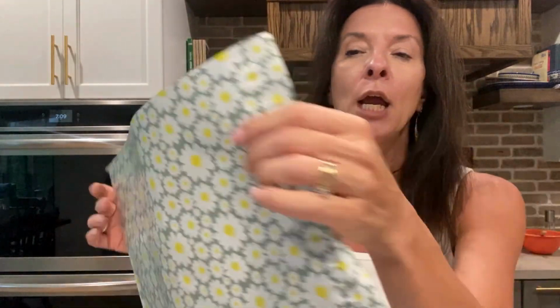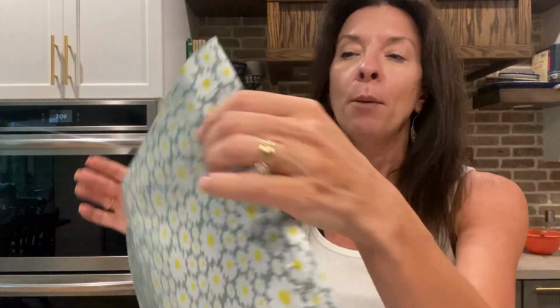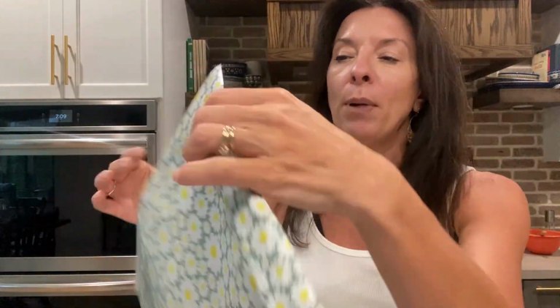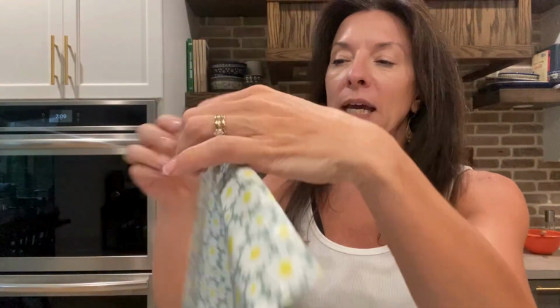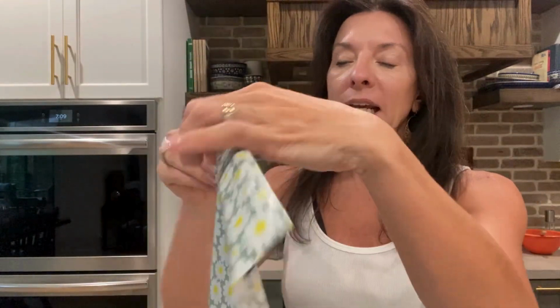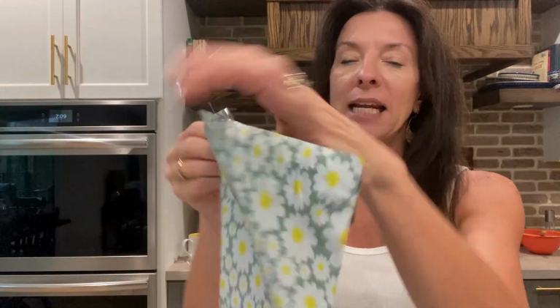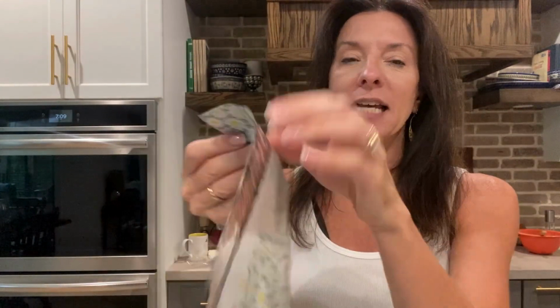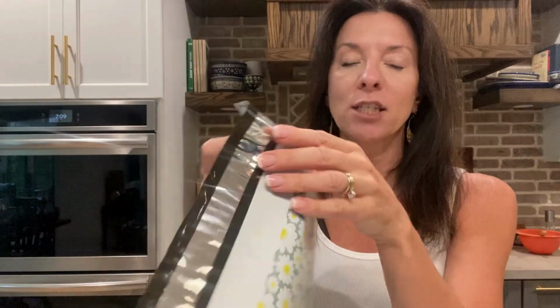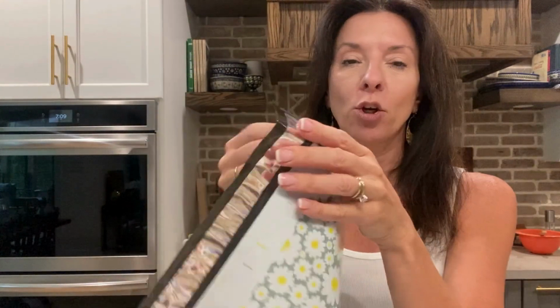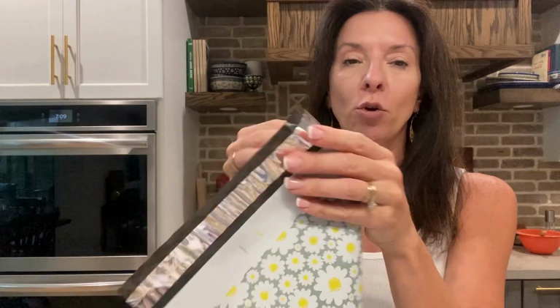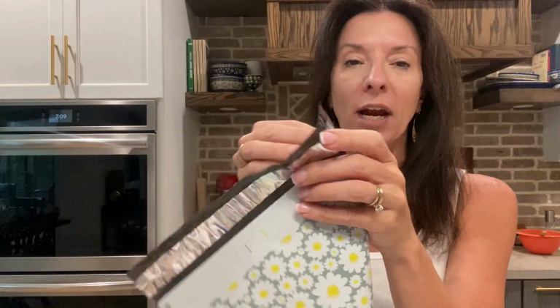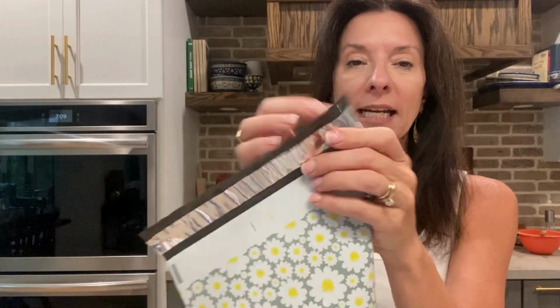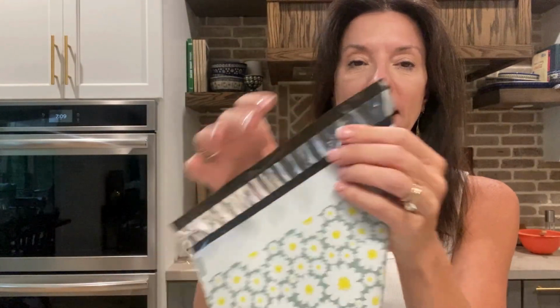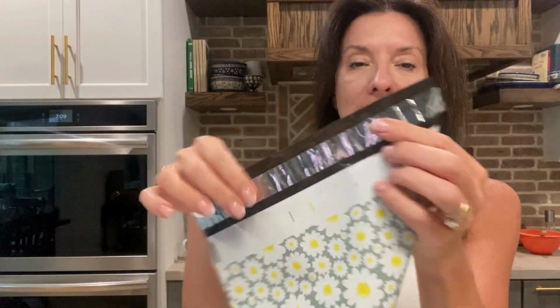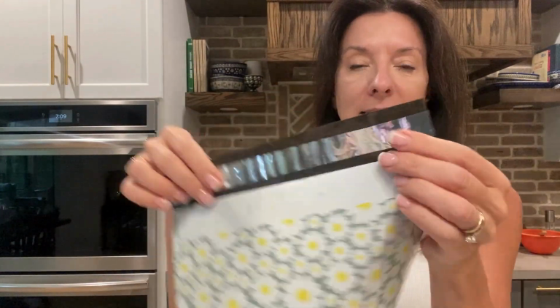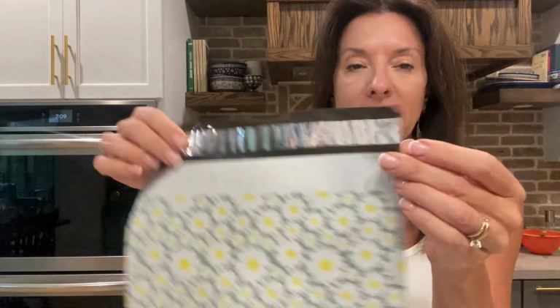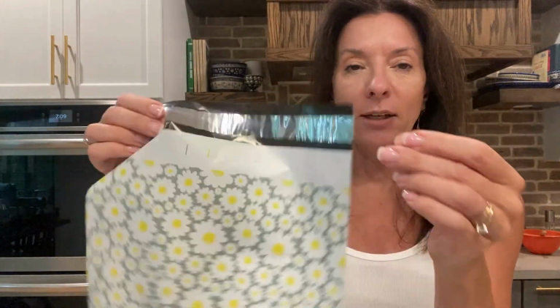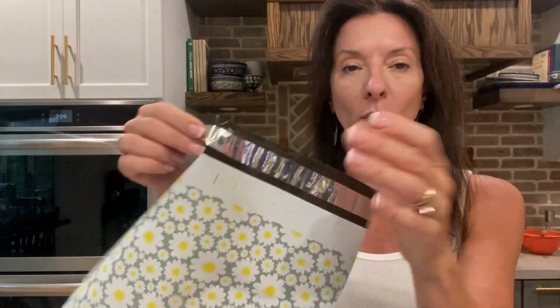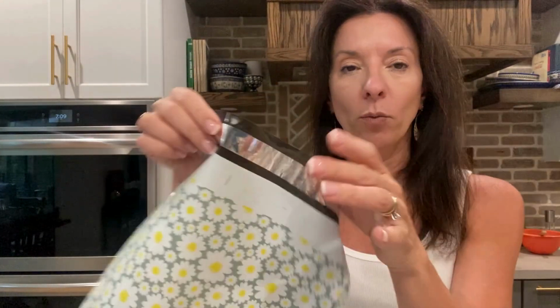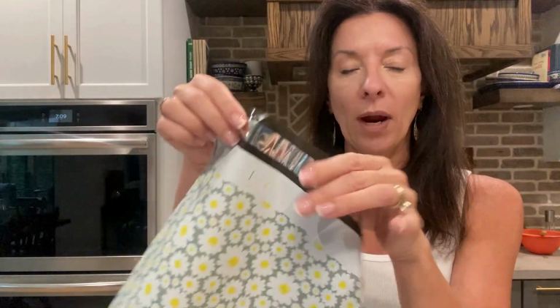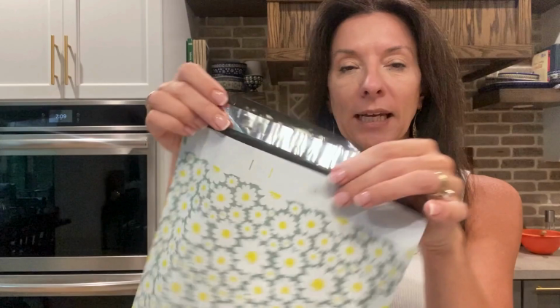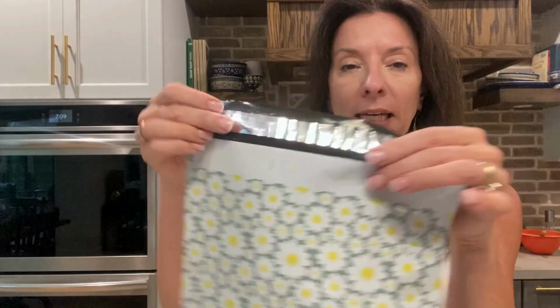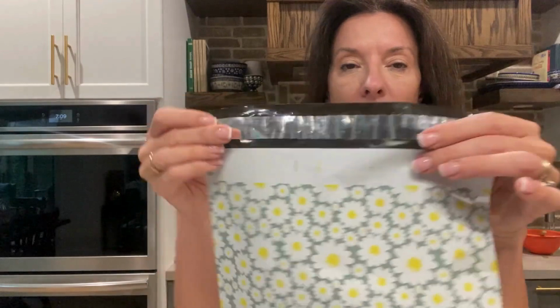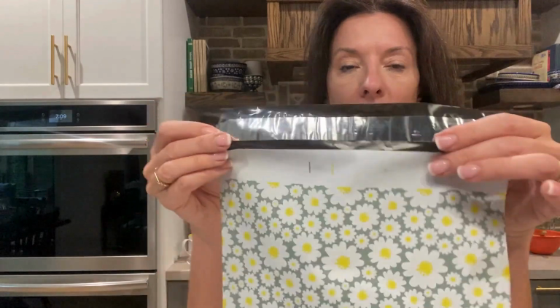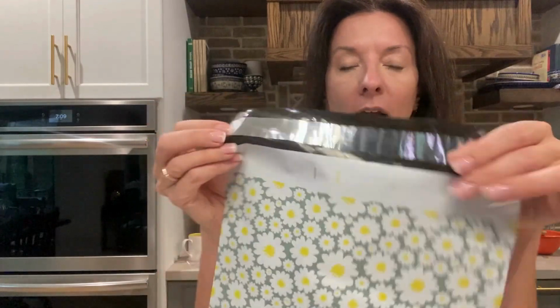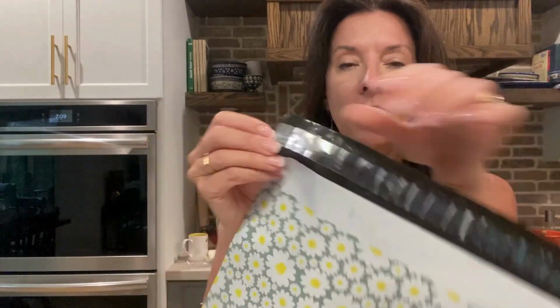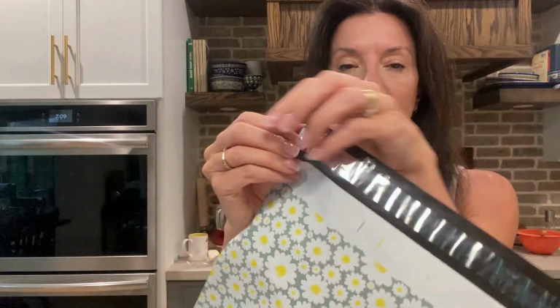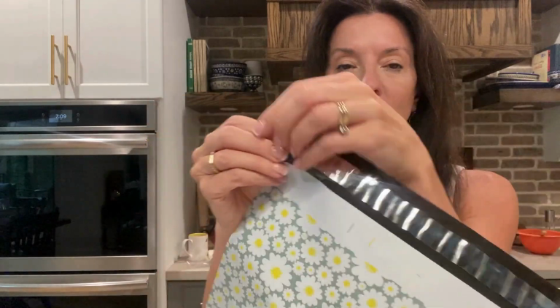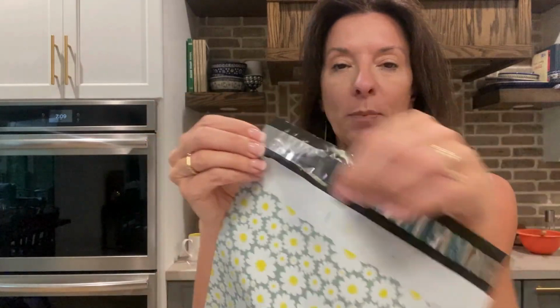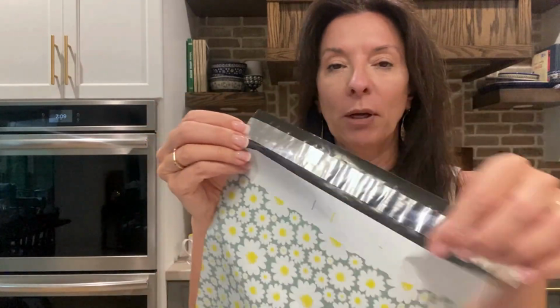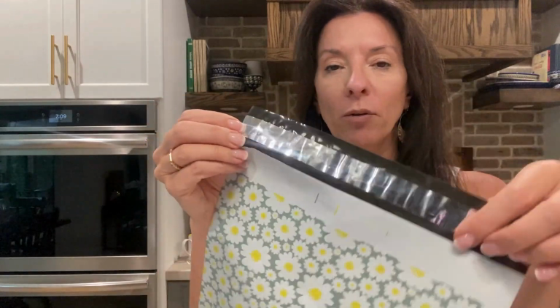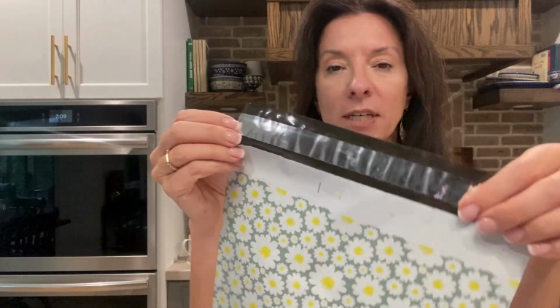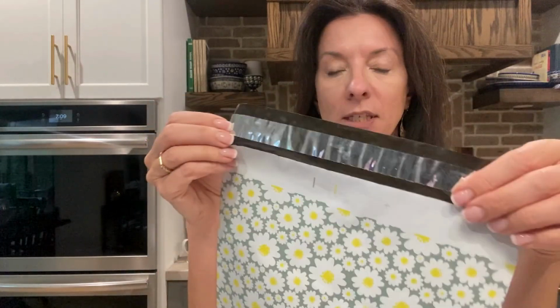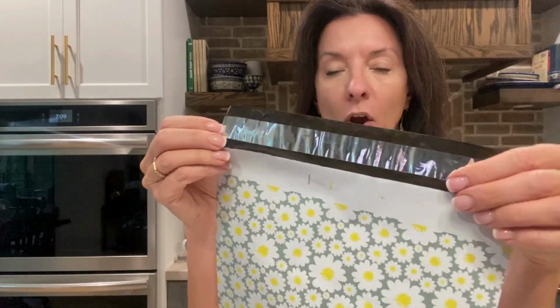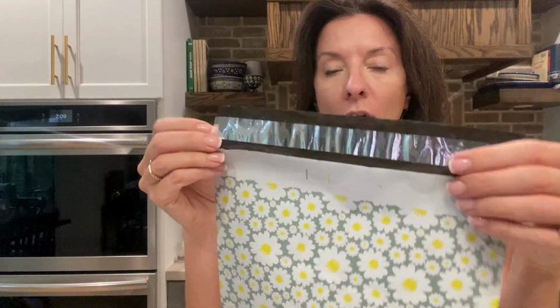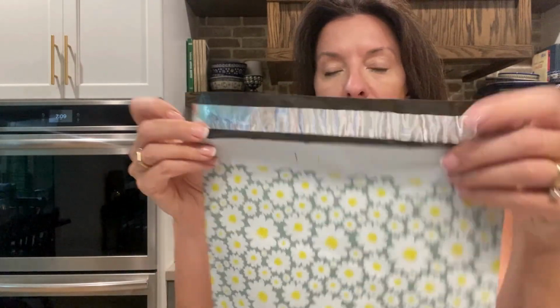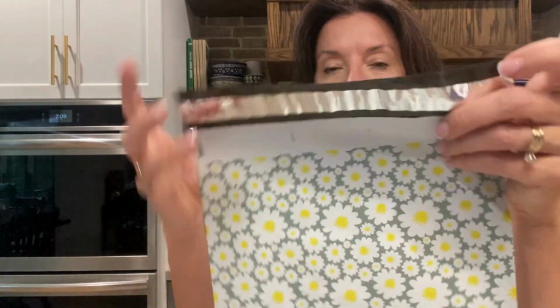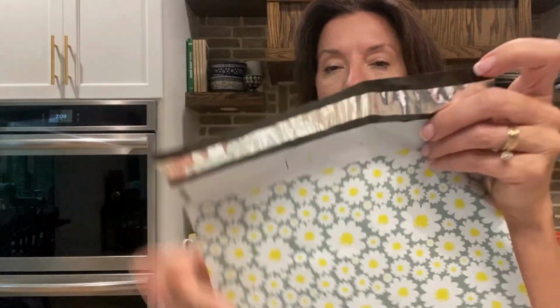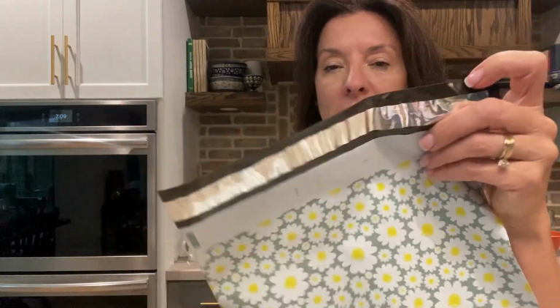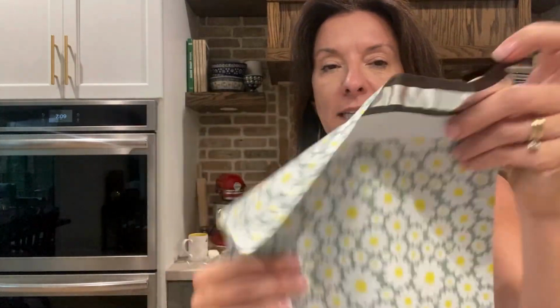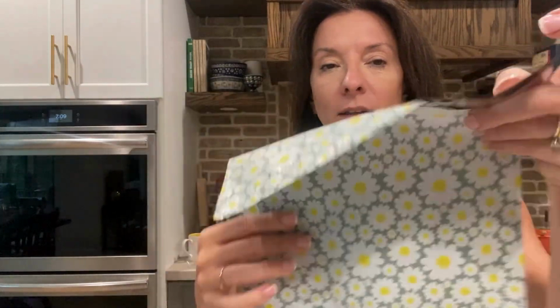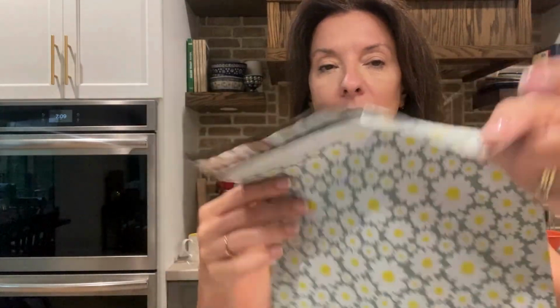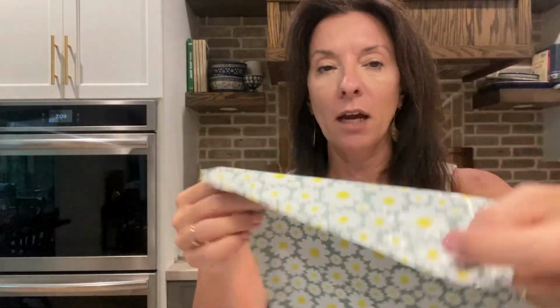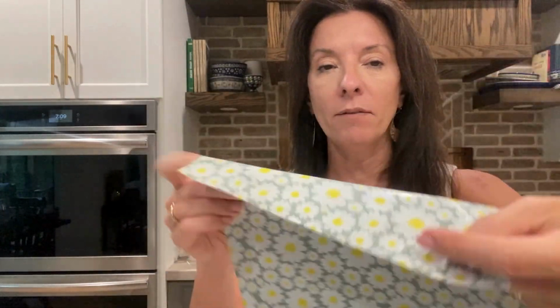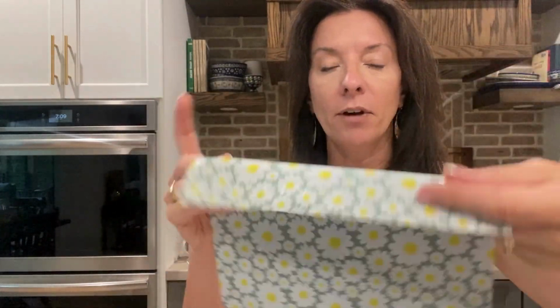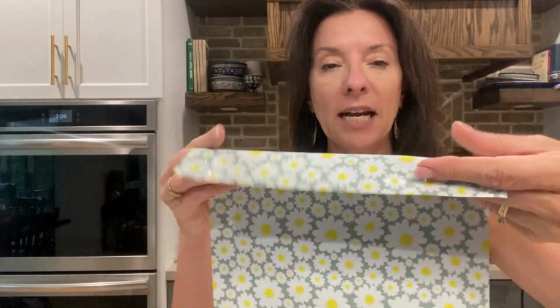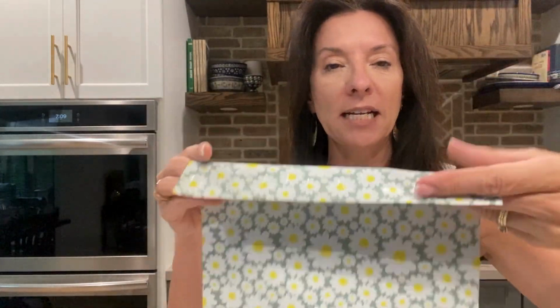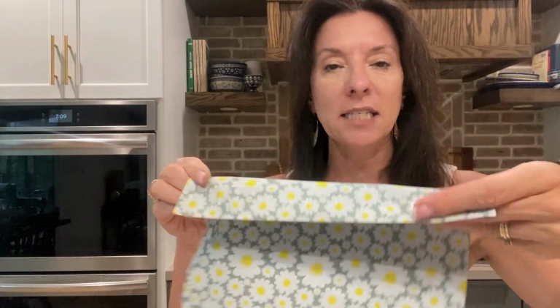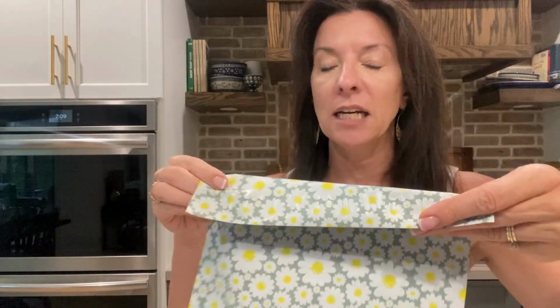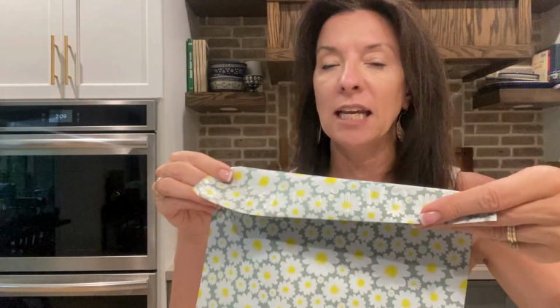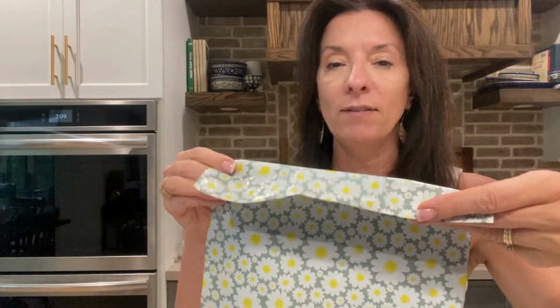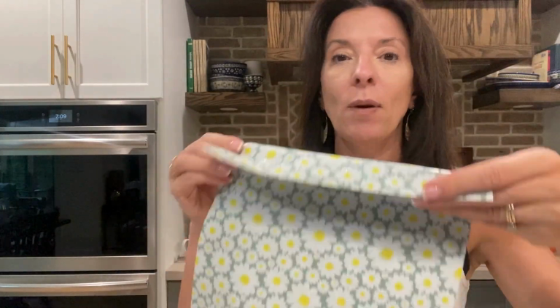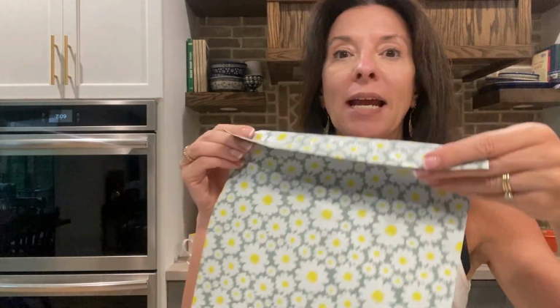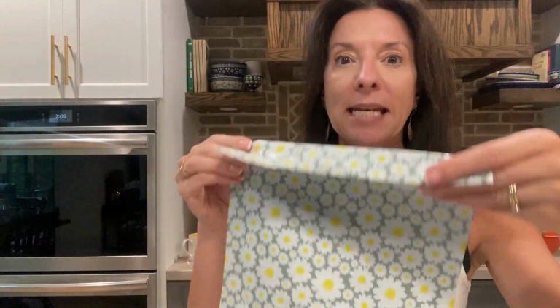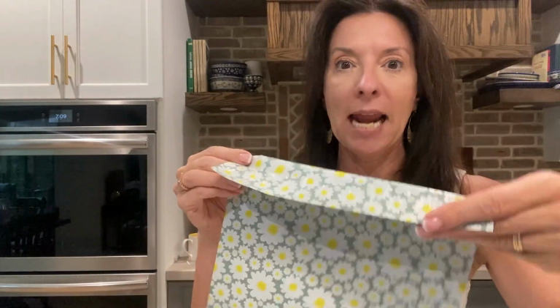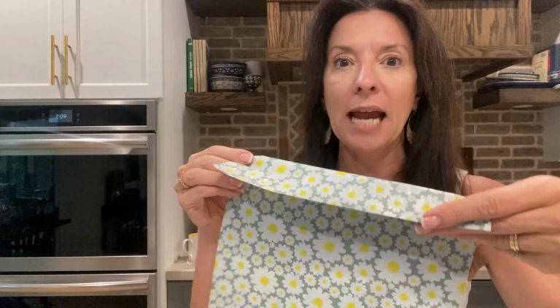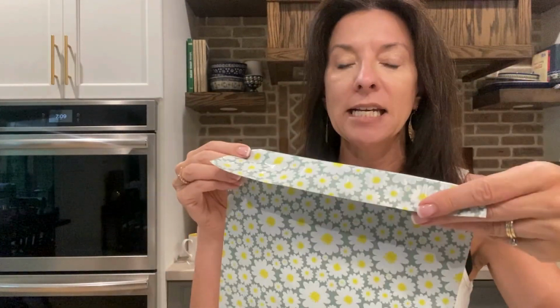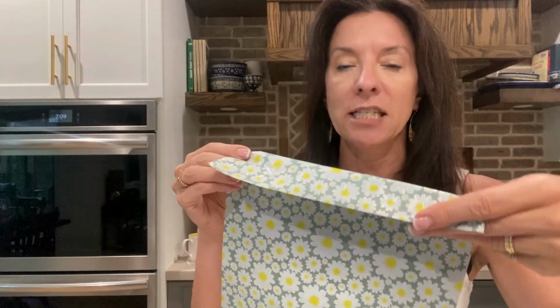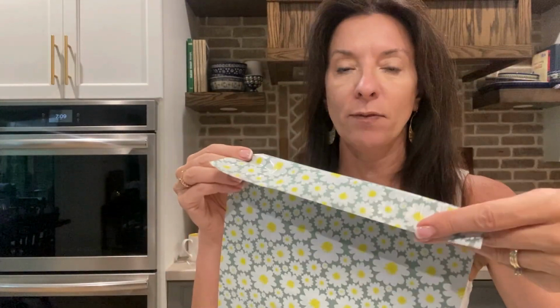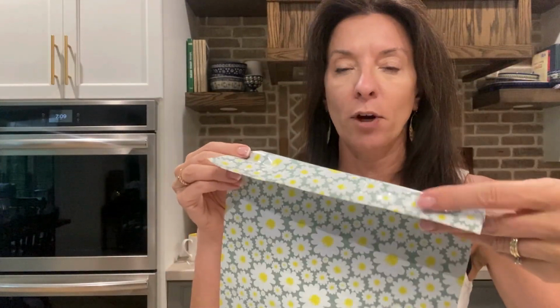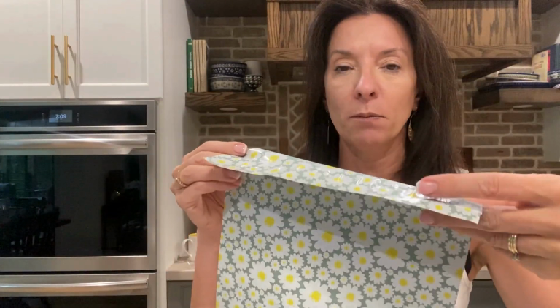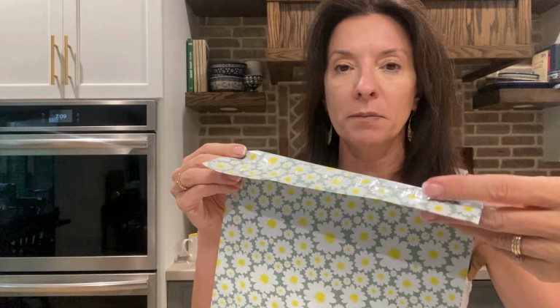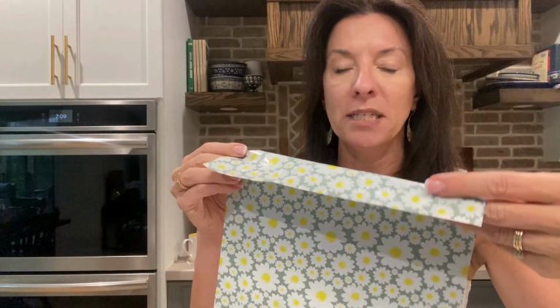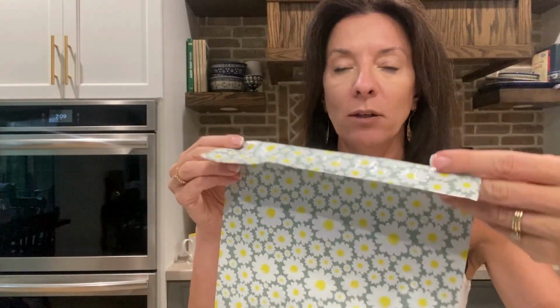It has a great seal right here. You peel this off and you seal it over and it's going to give you a nice firm seal.